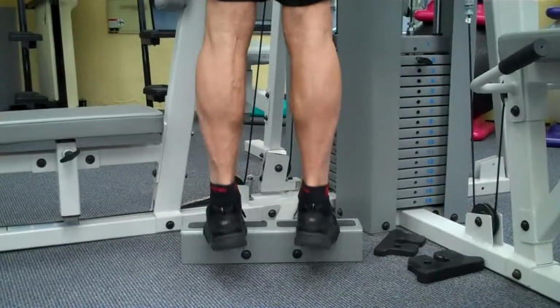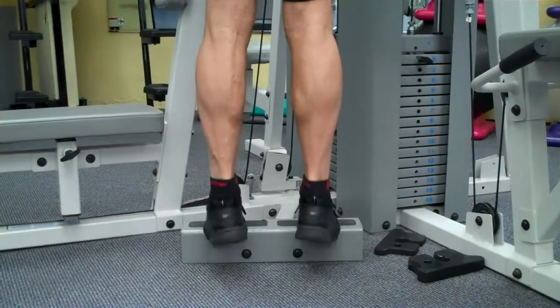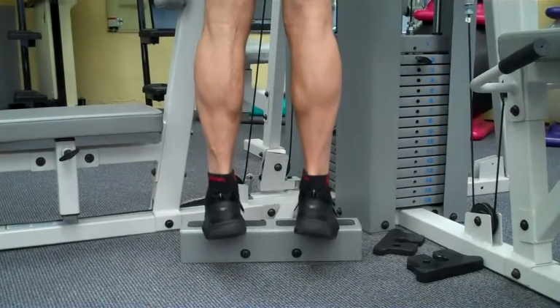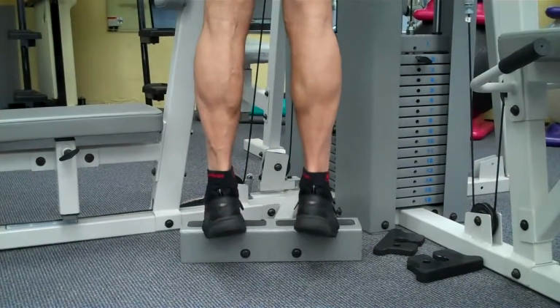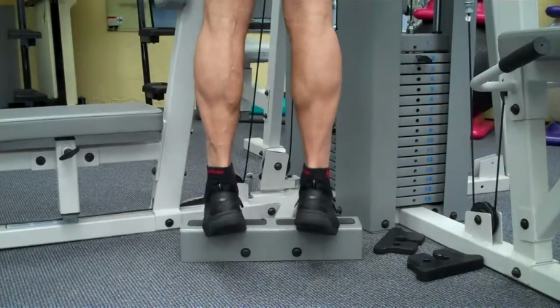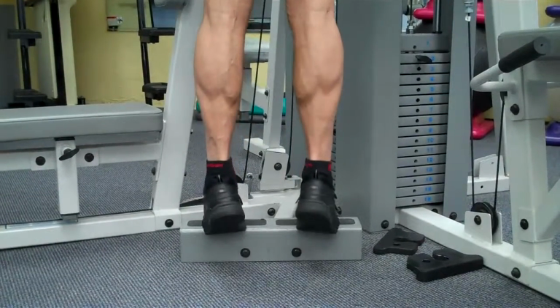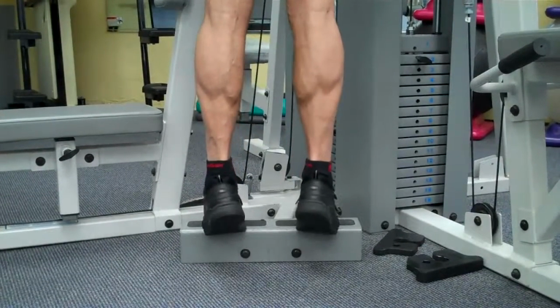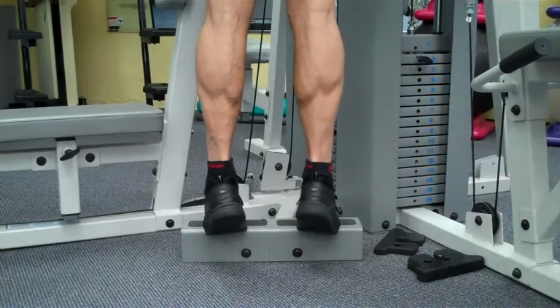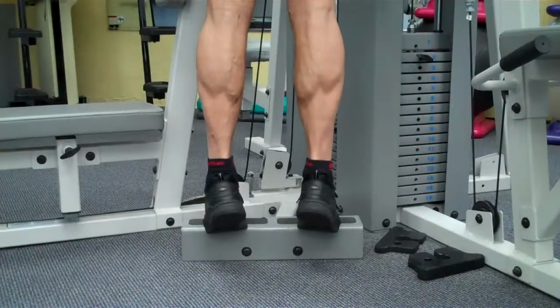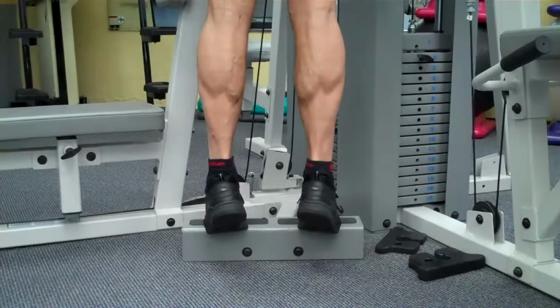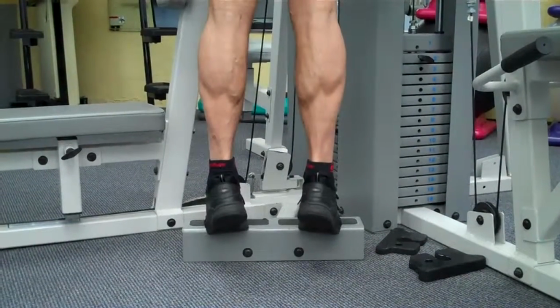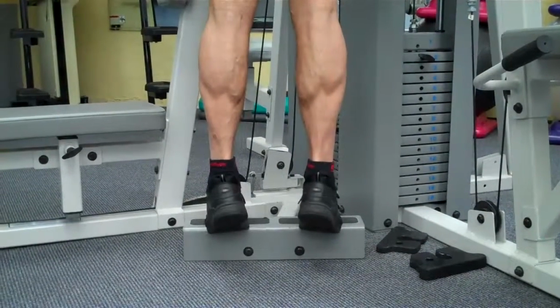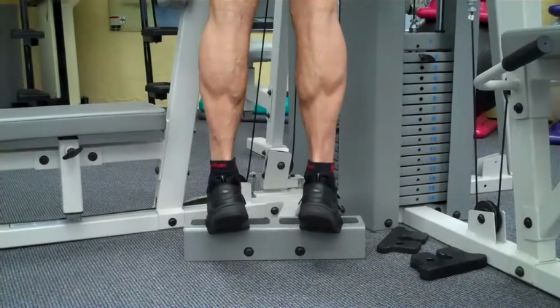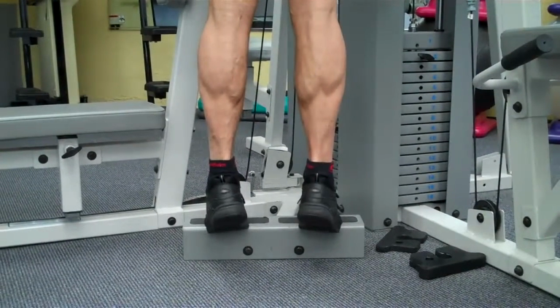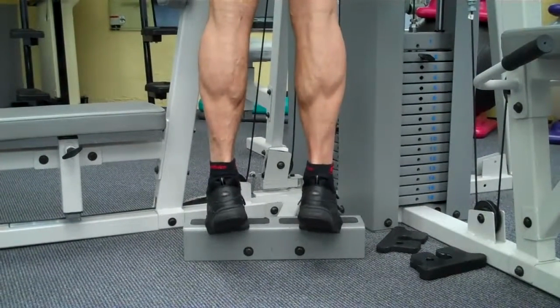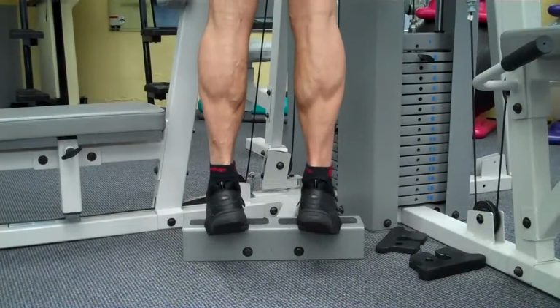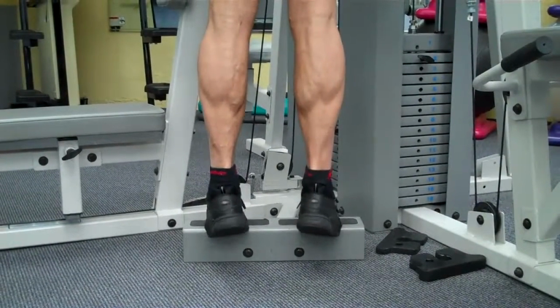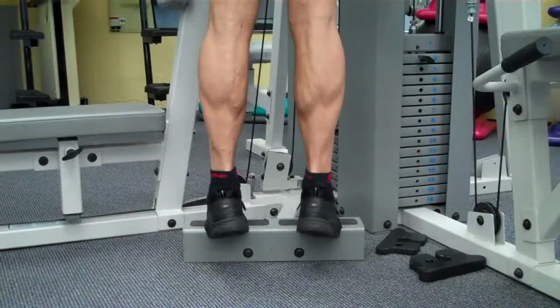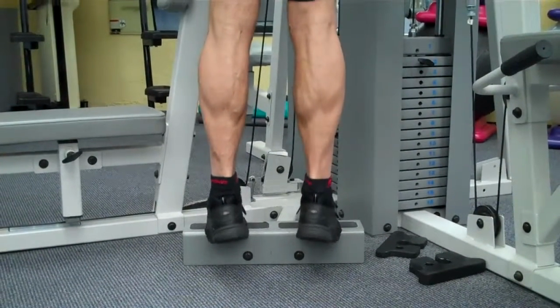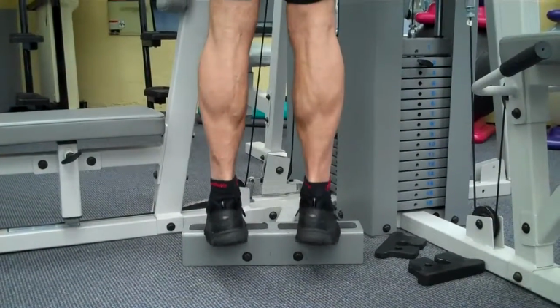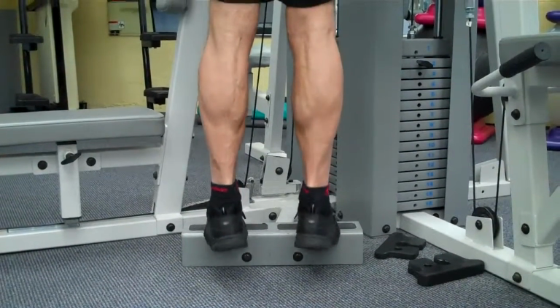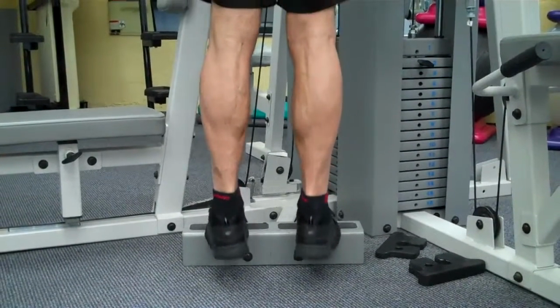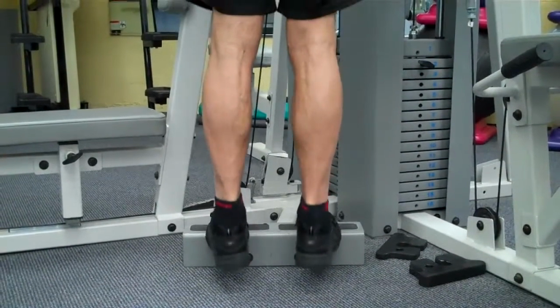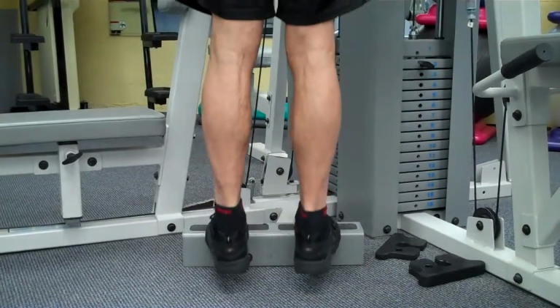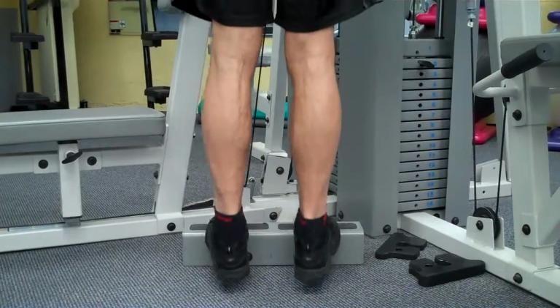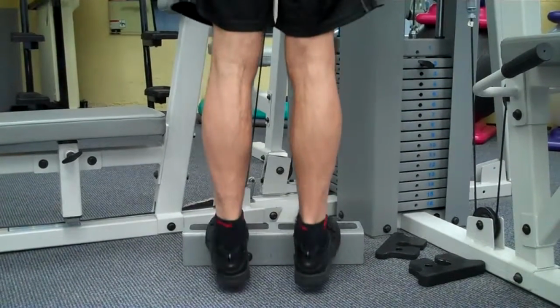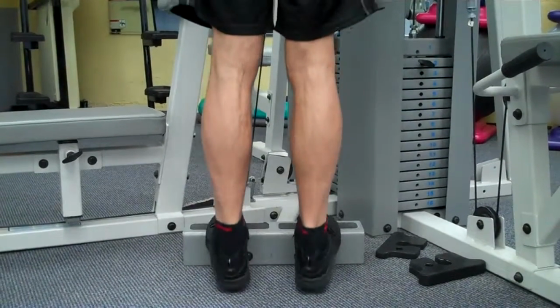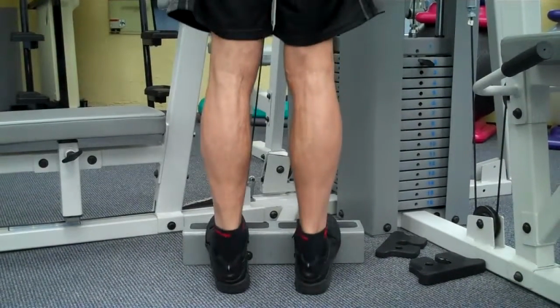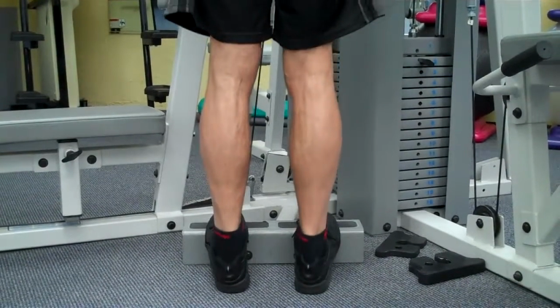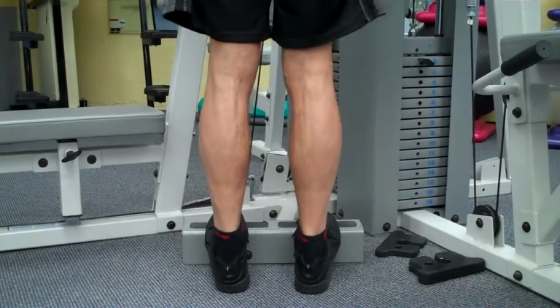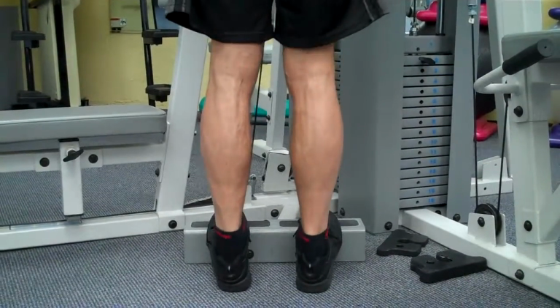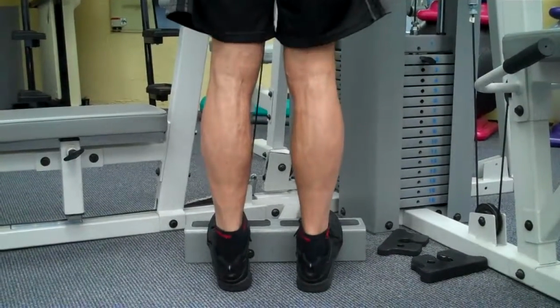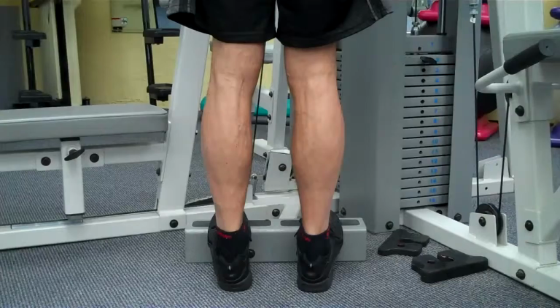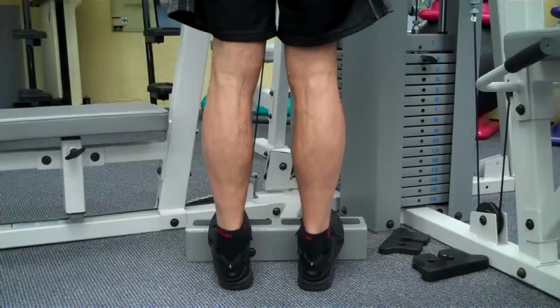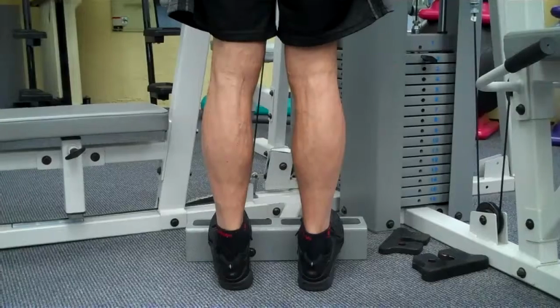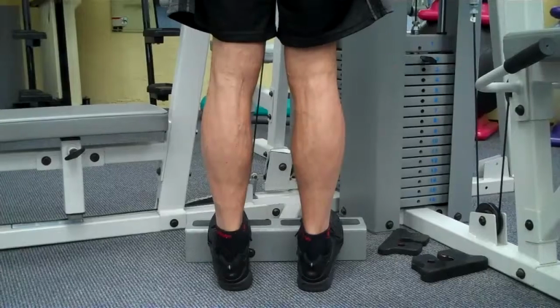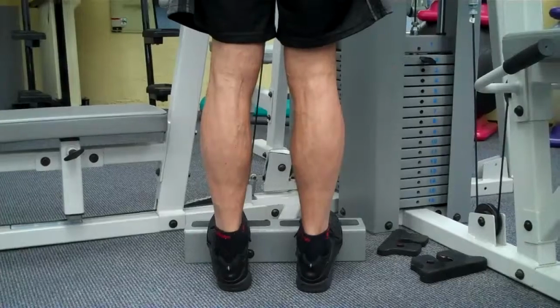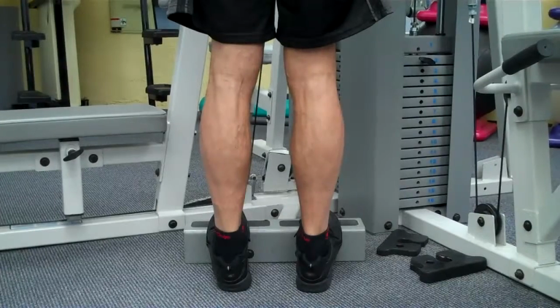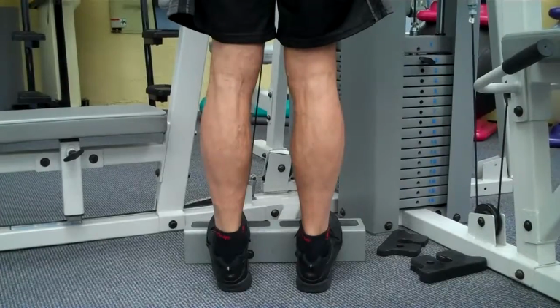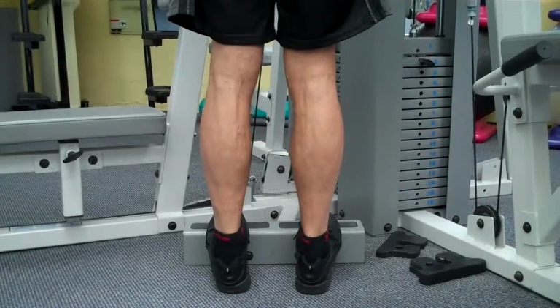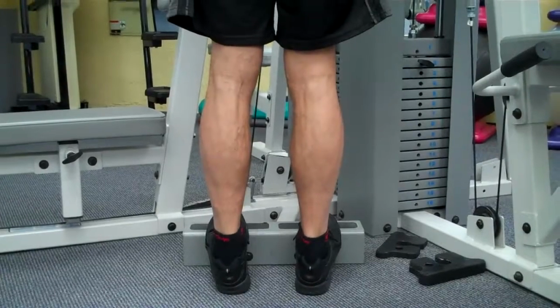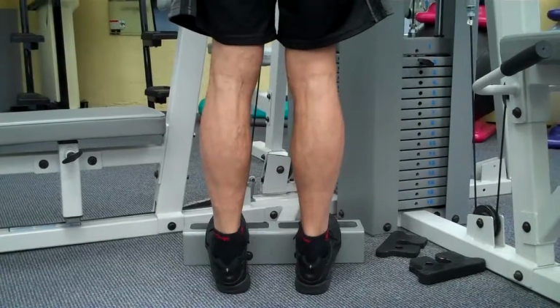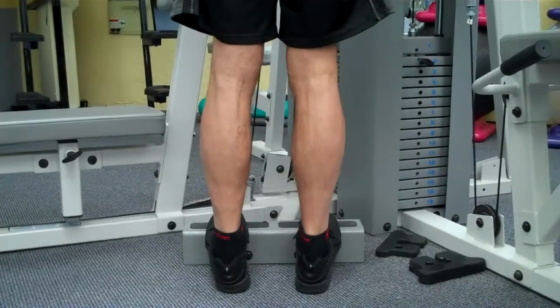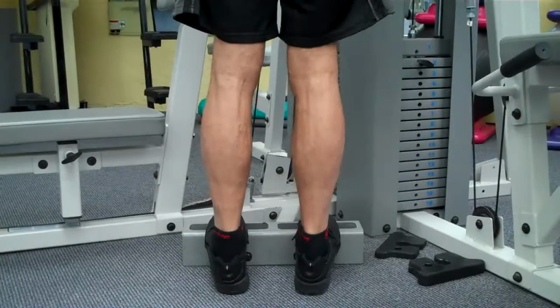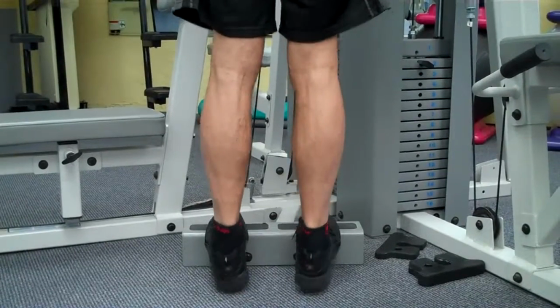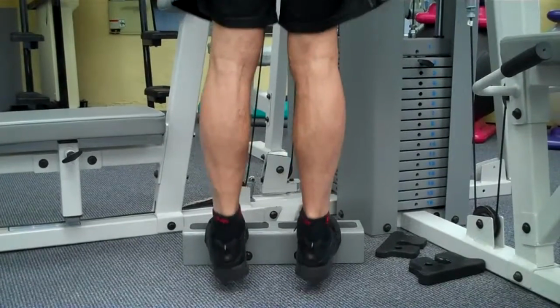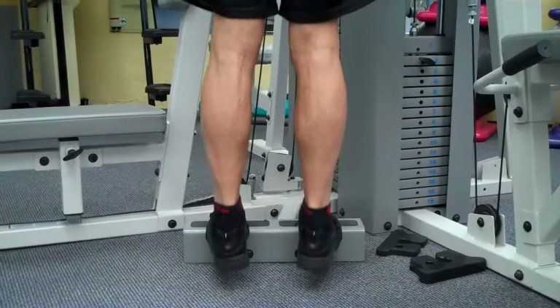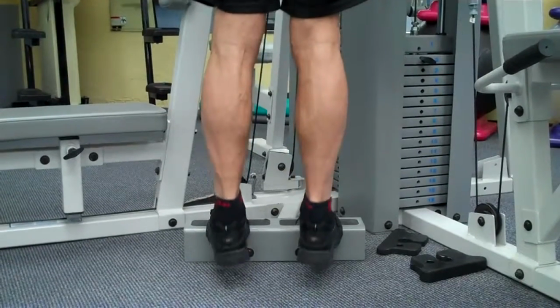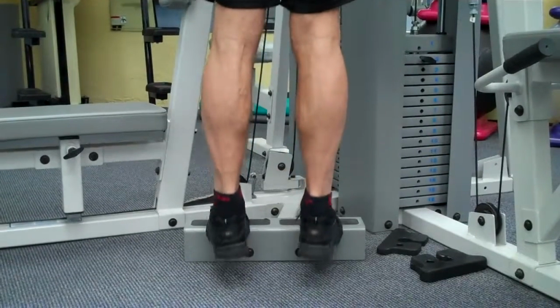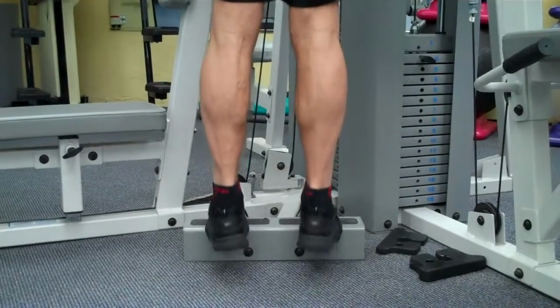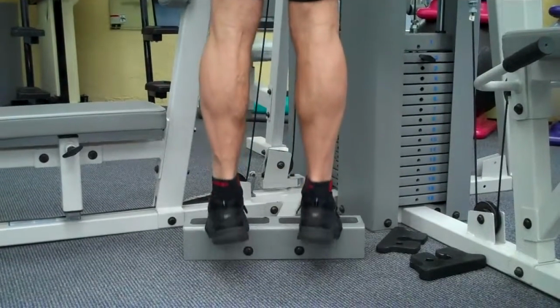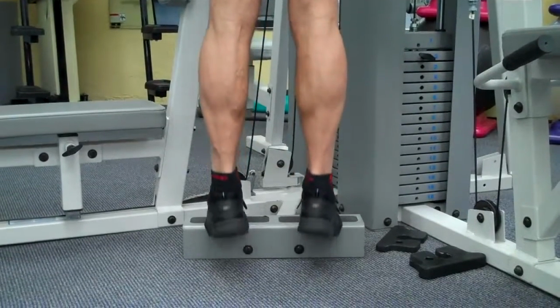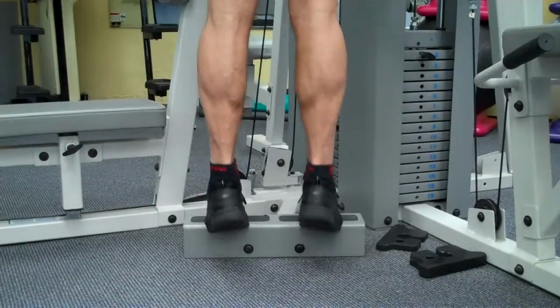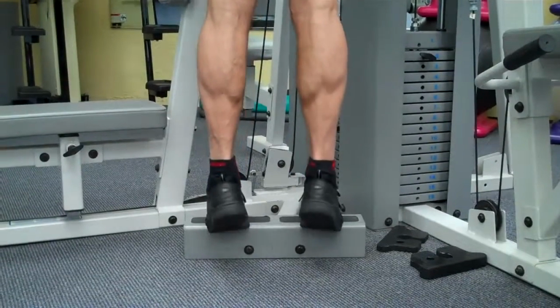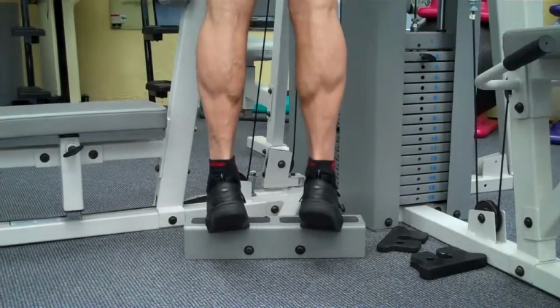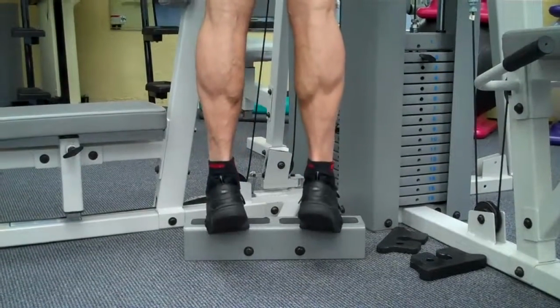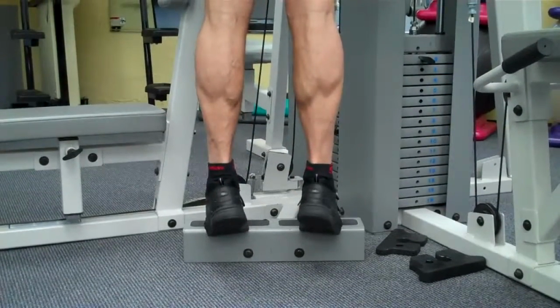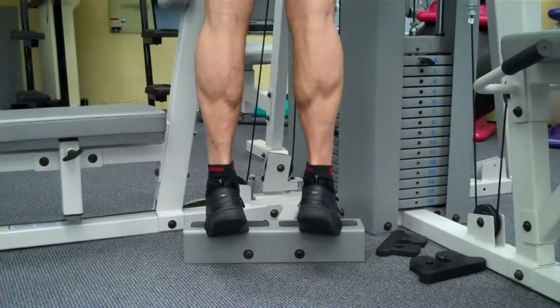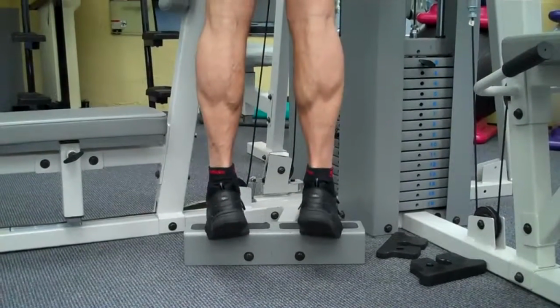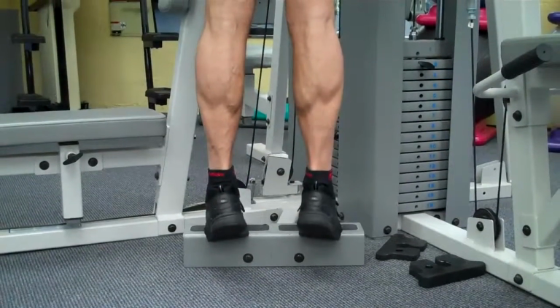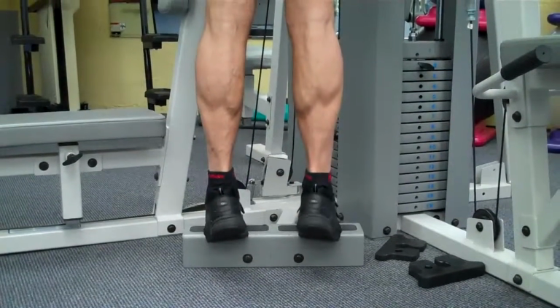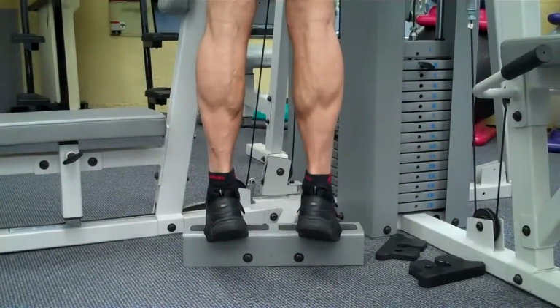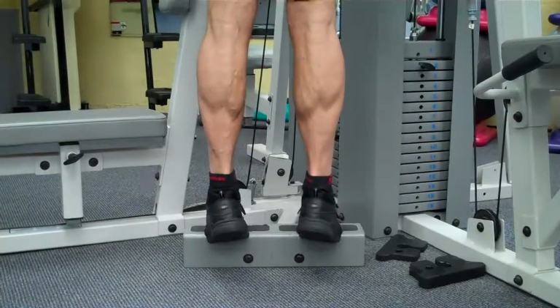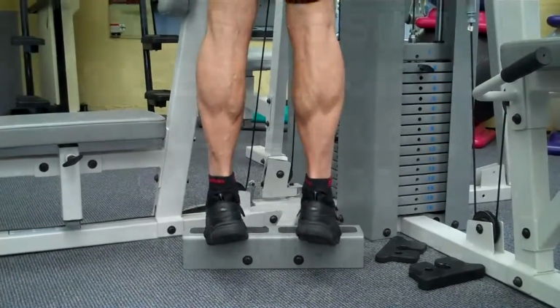You don't need to overdo the calves. If you're training for body sculpting, that's another story. Good luck.